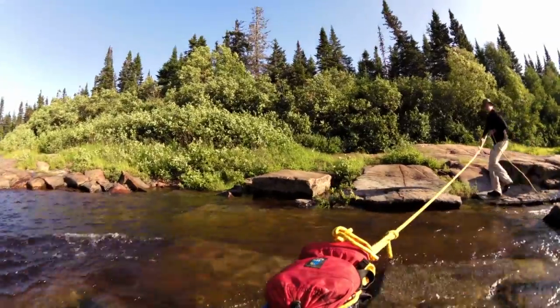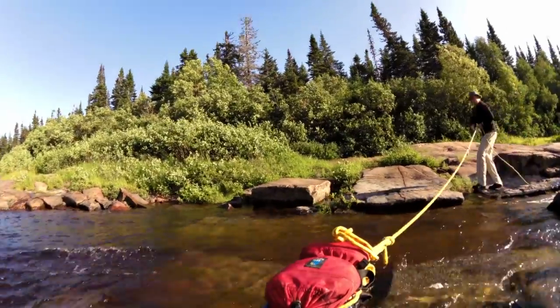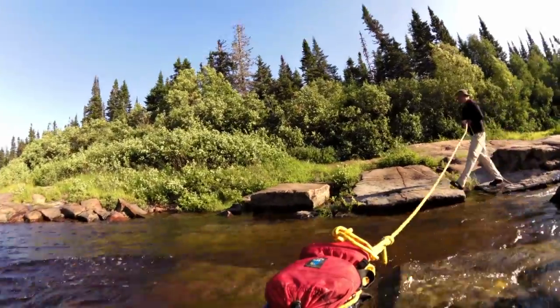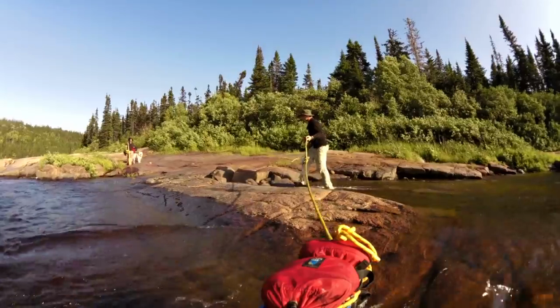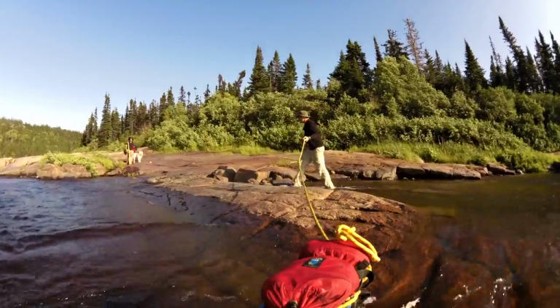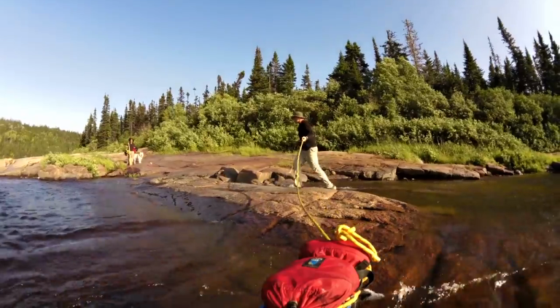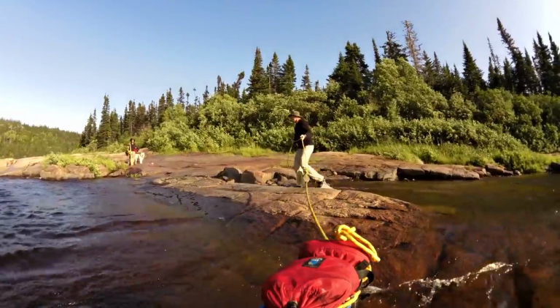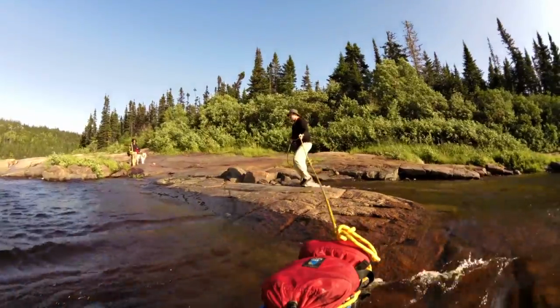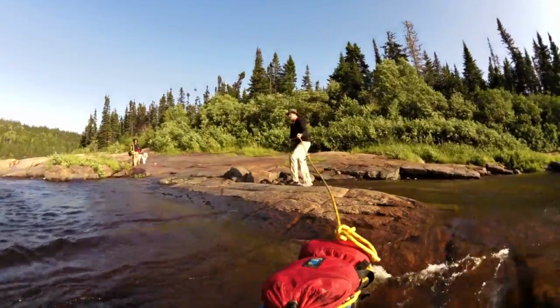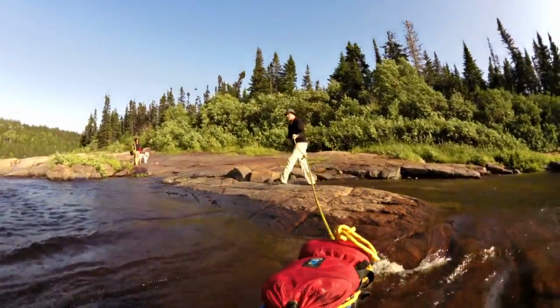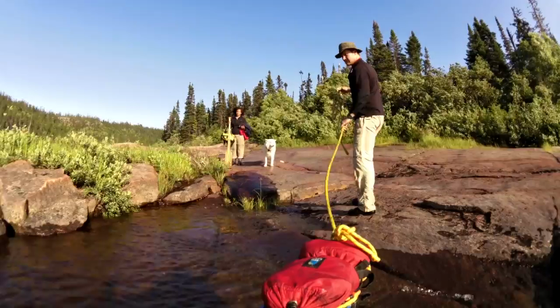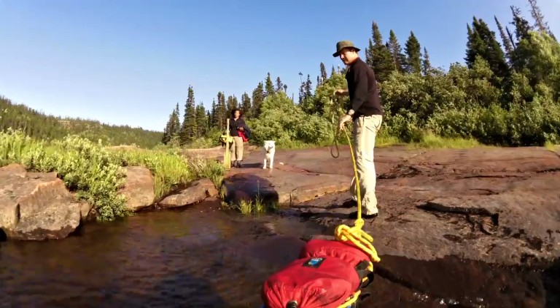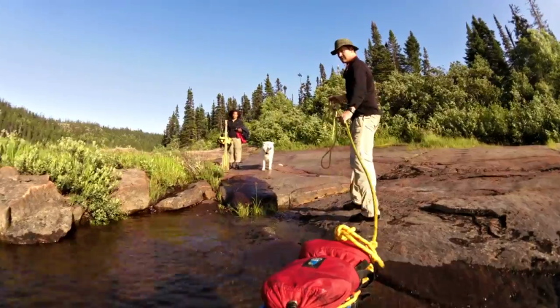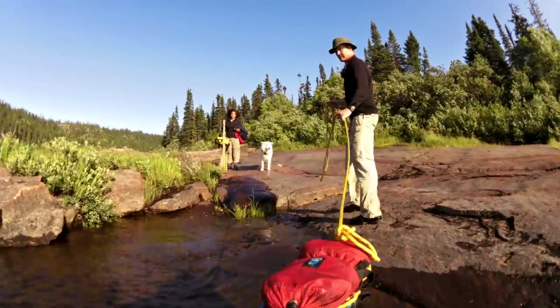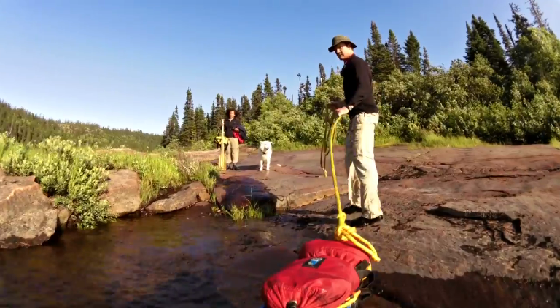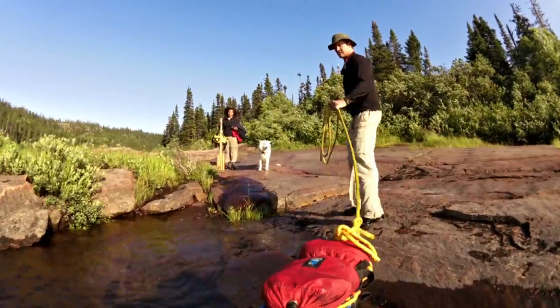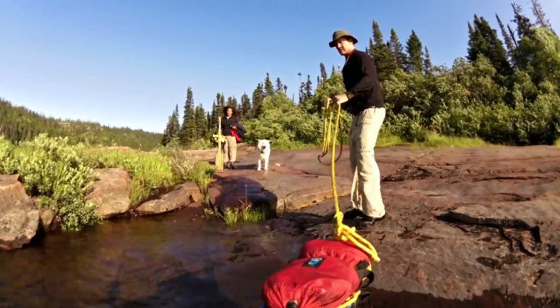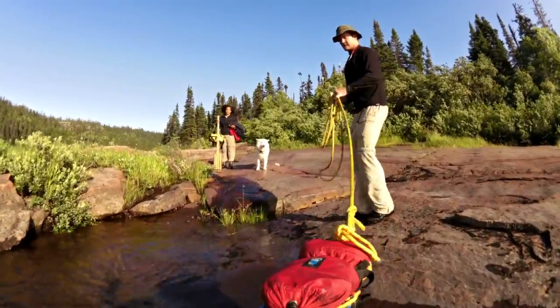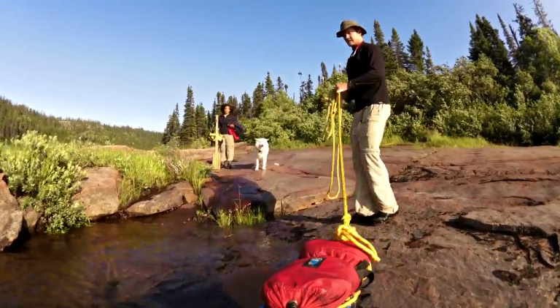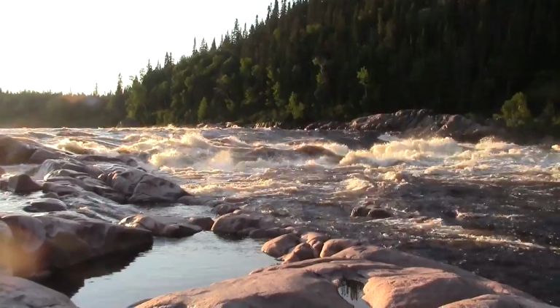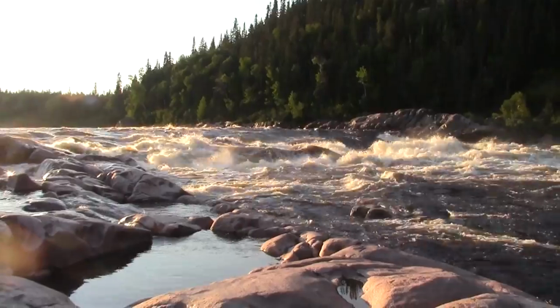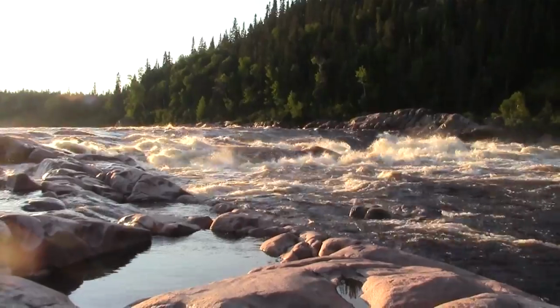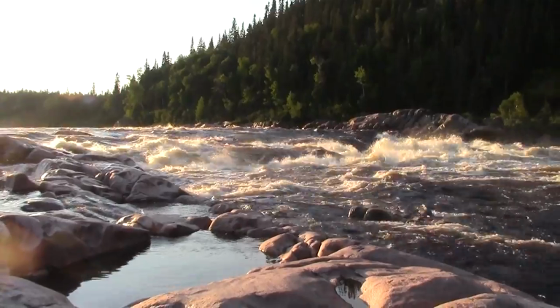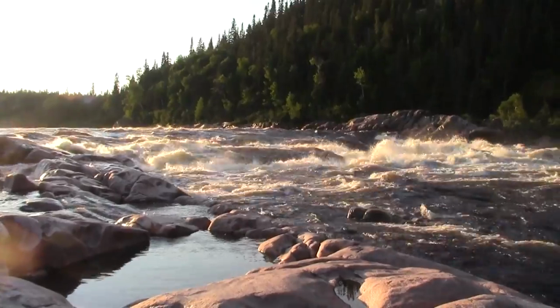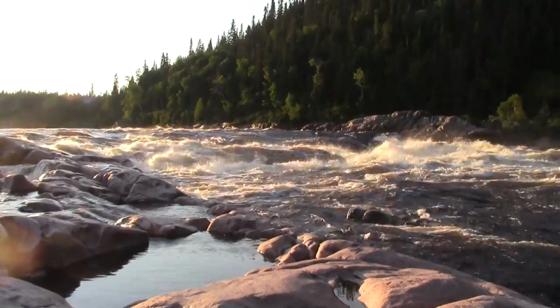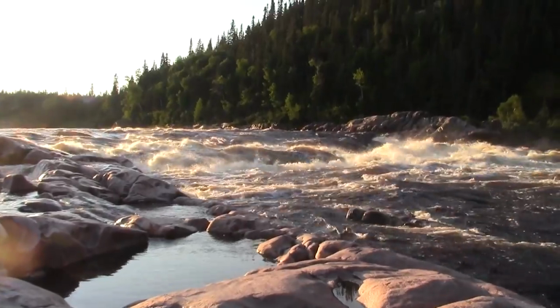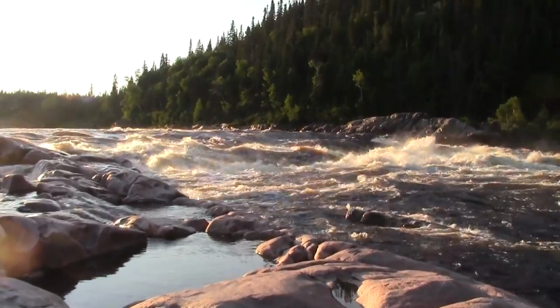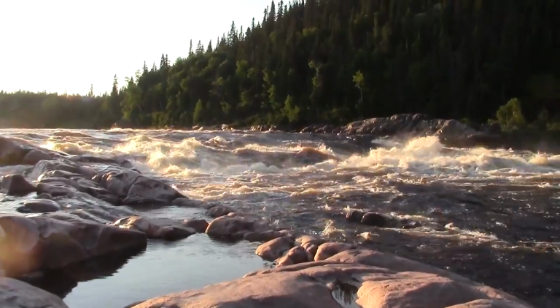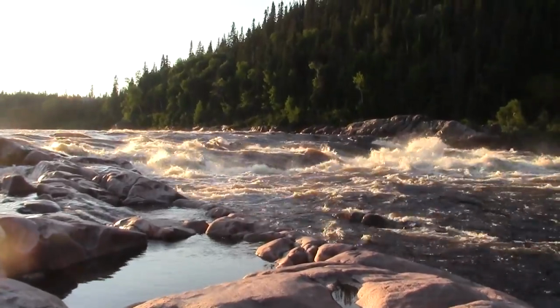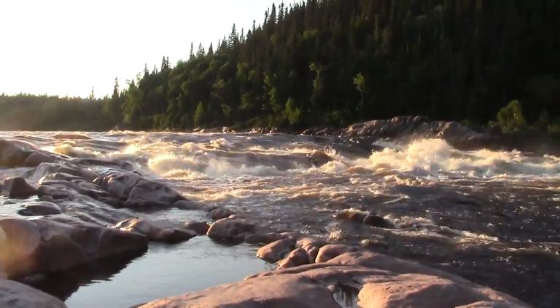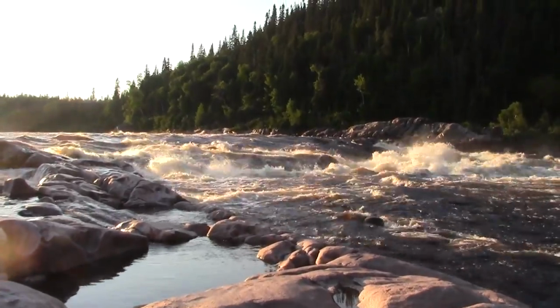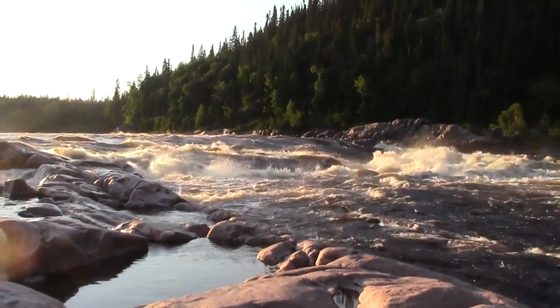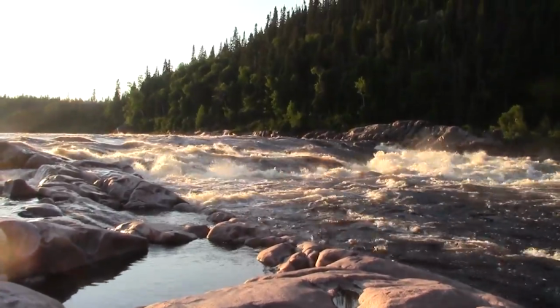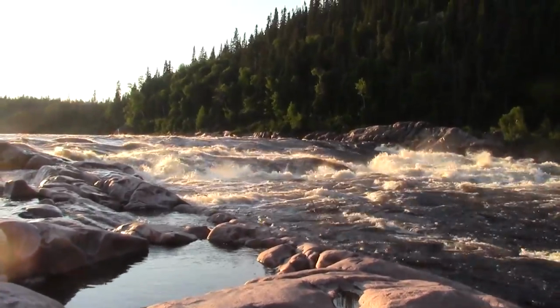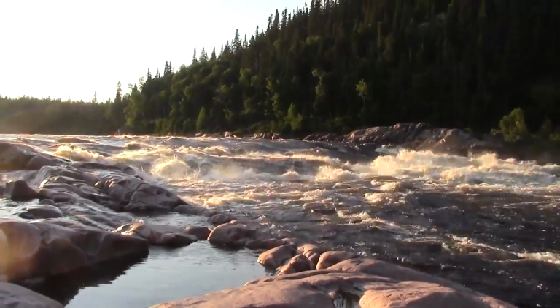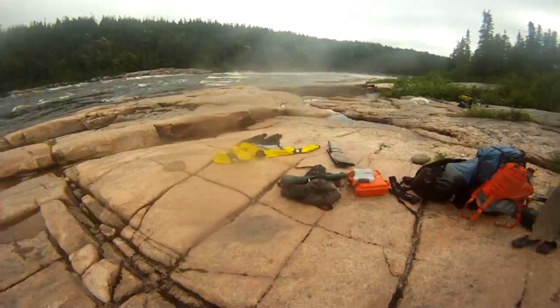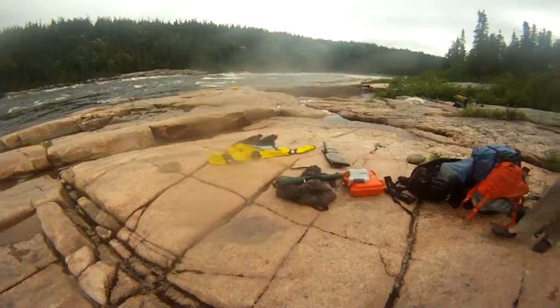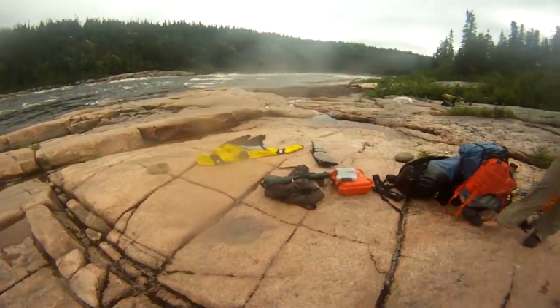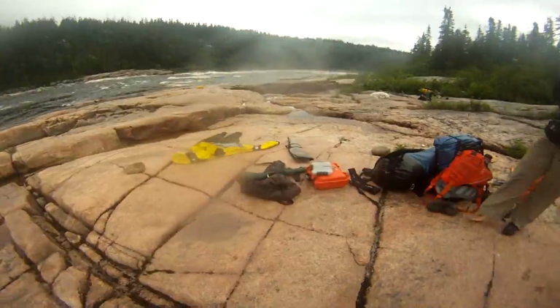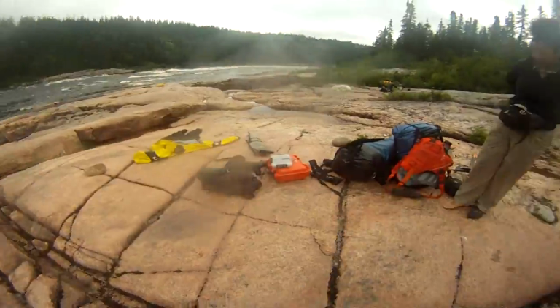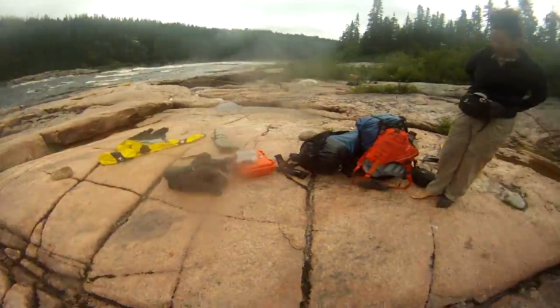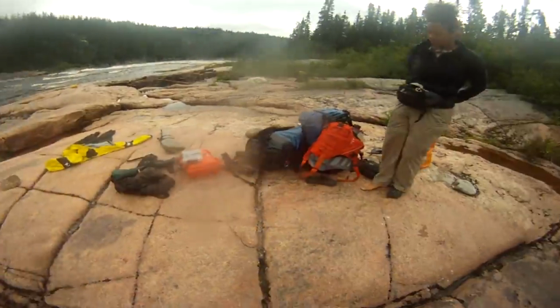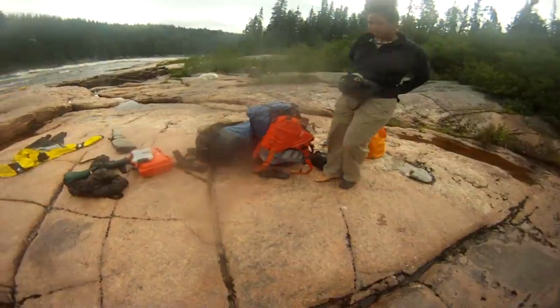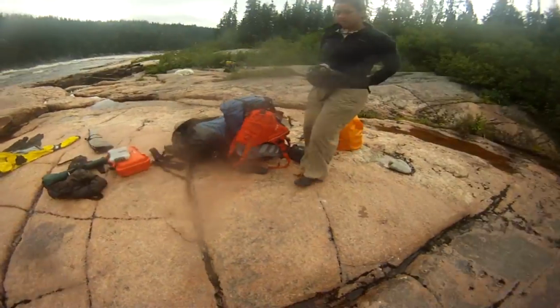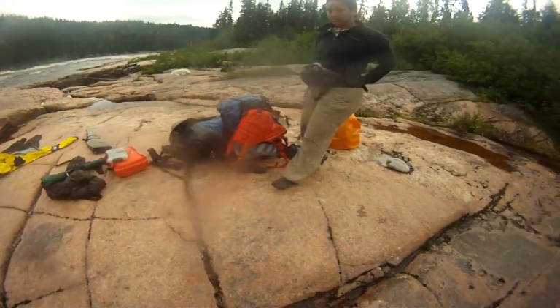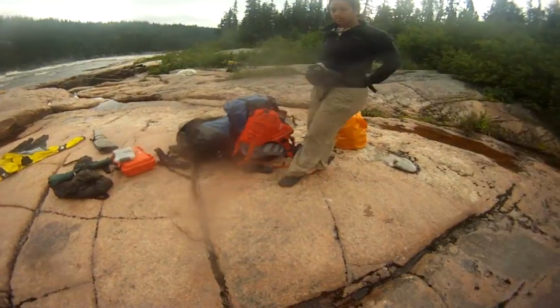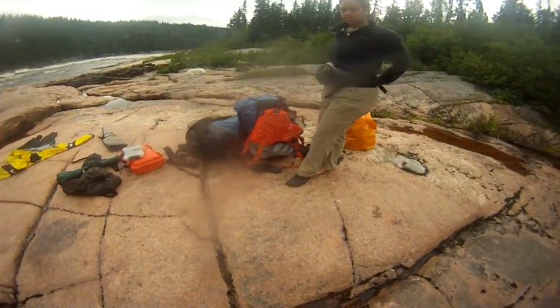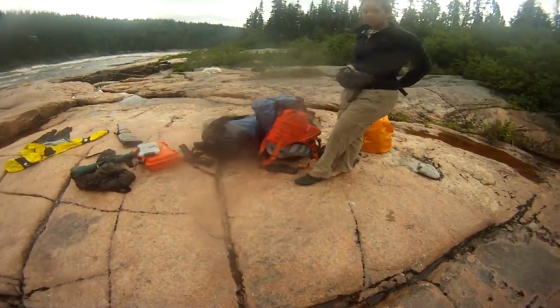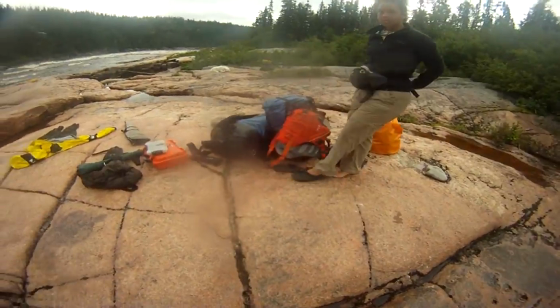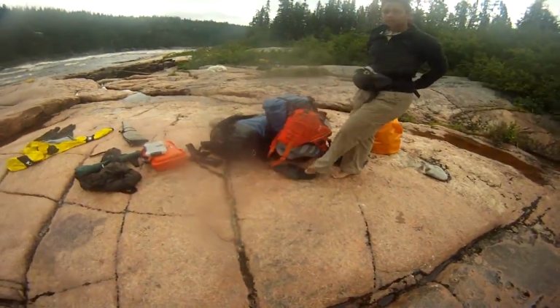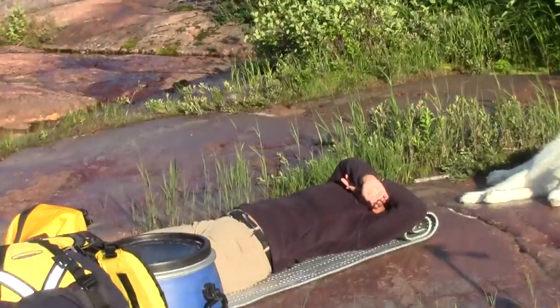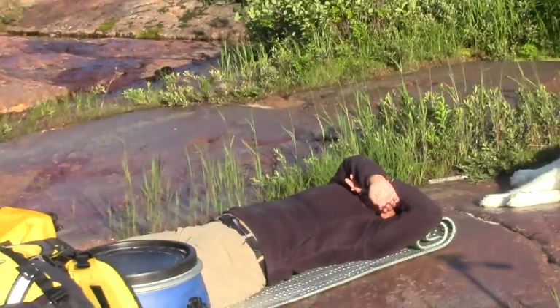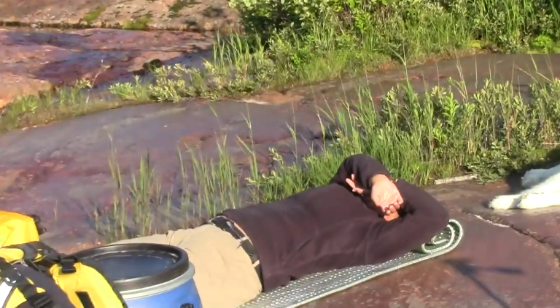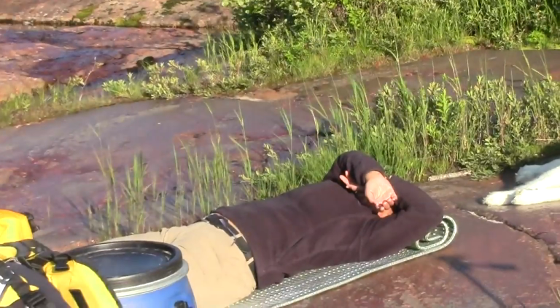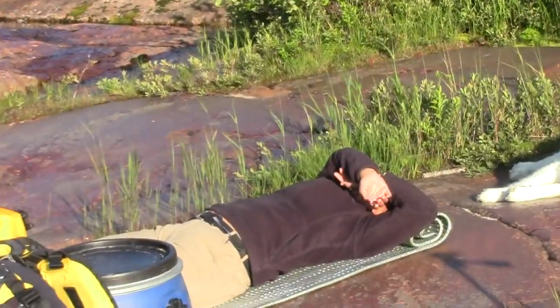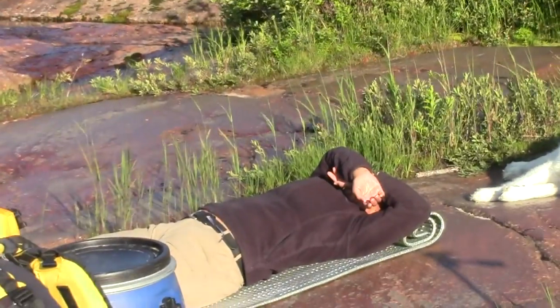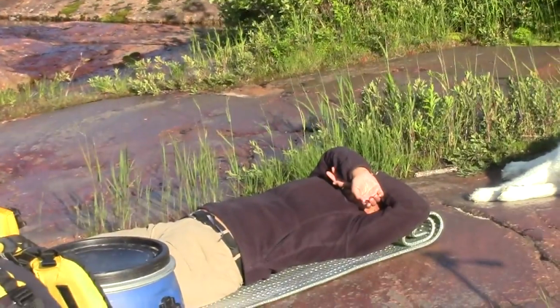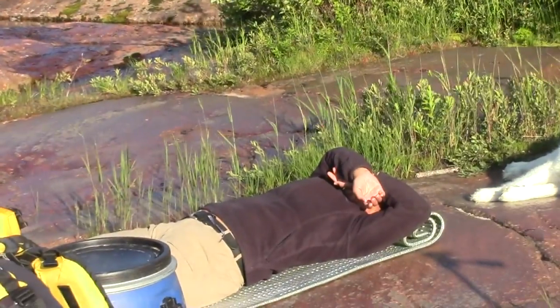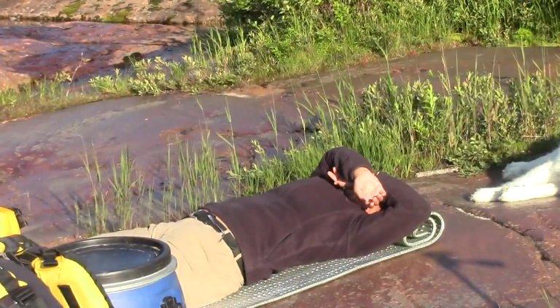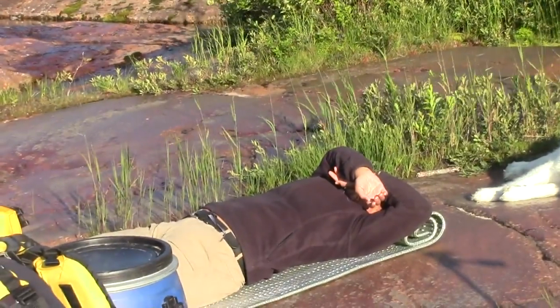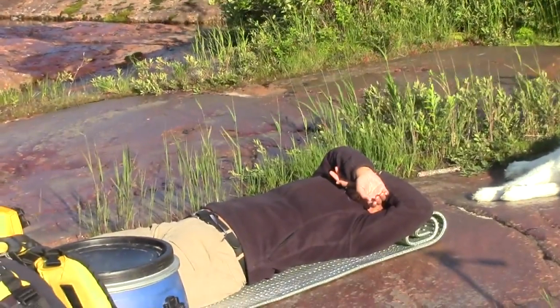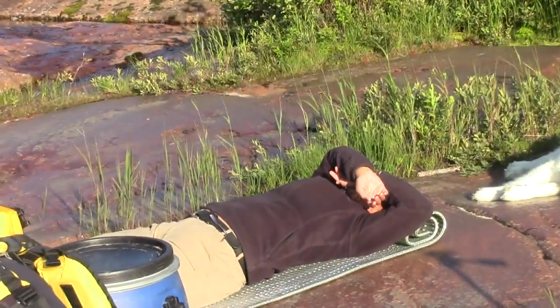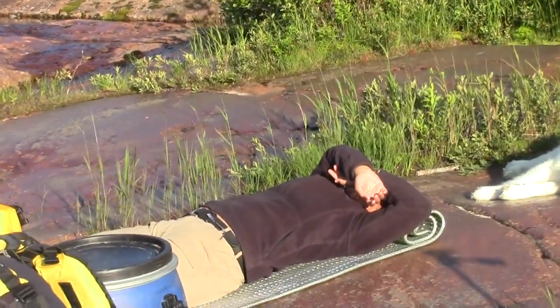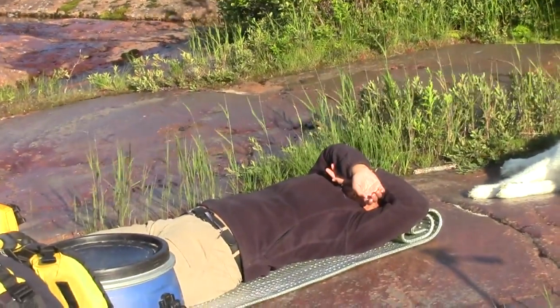We got to this beautiful waterfall and we're ahead of time, so we decided to make camp a little early and do a little bit of fishing.